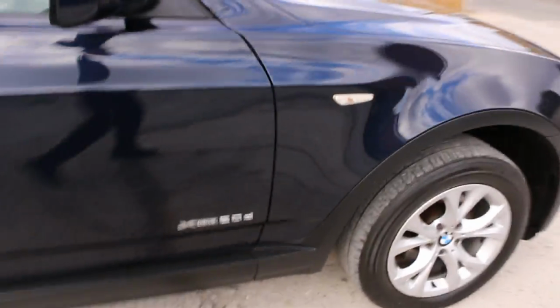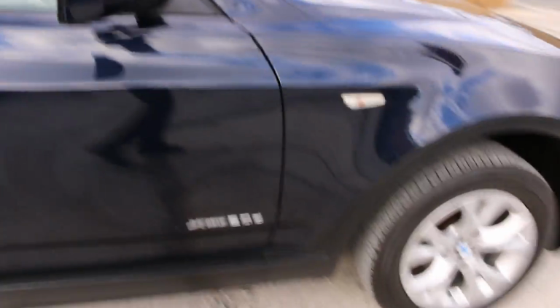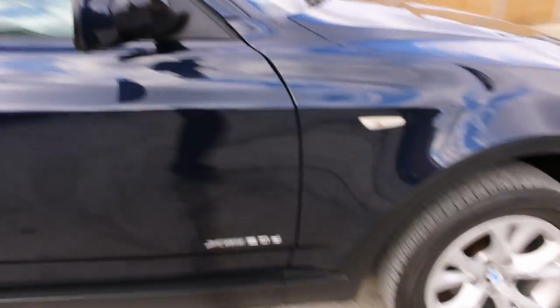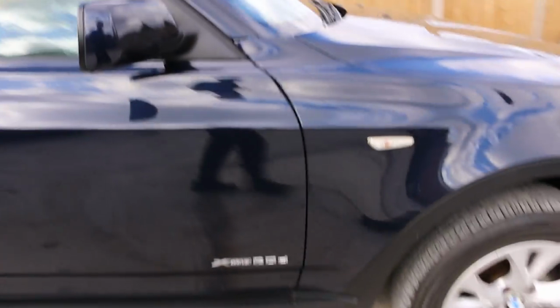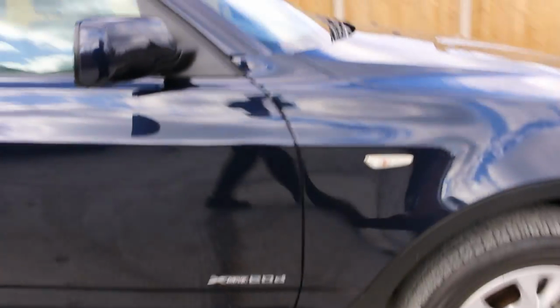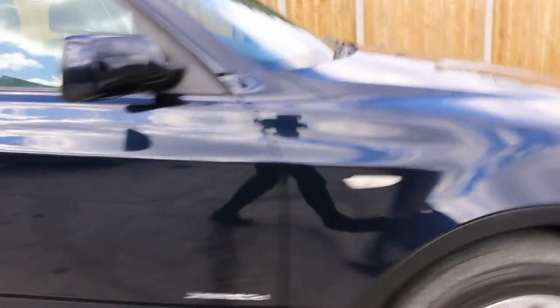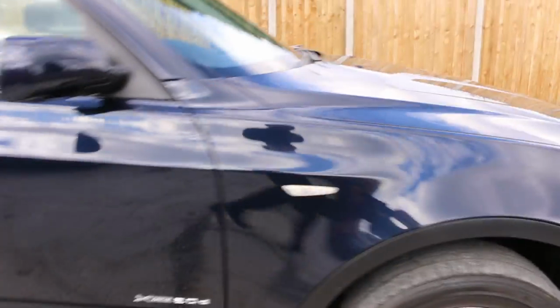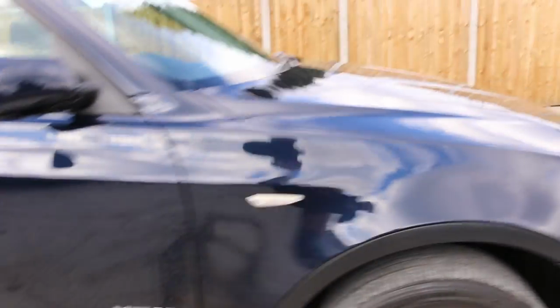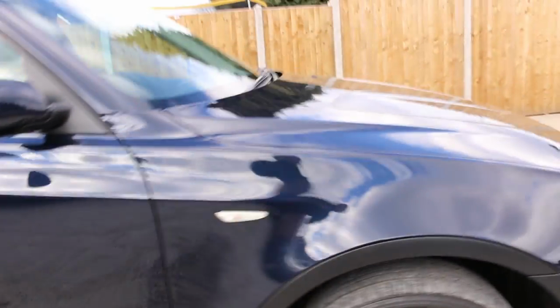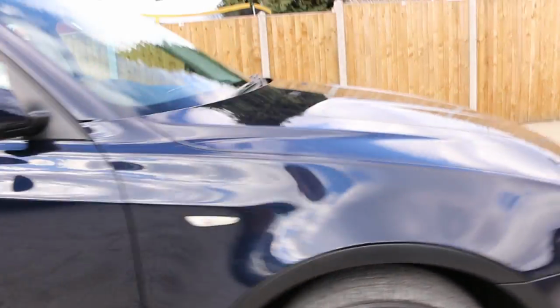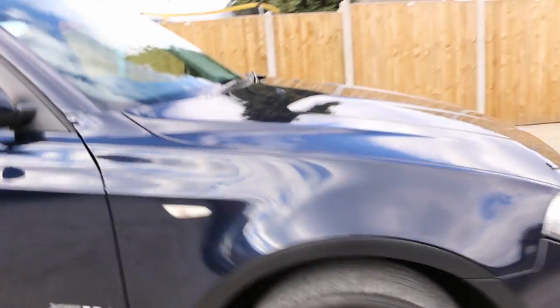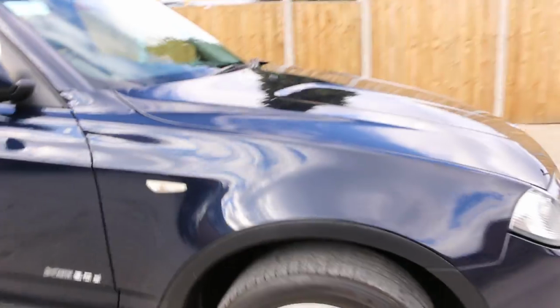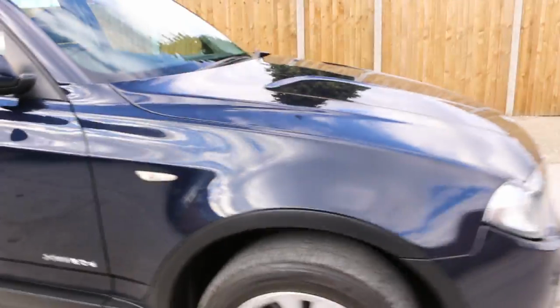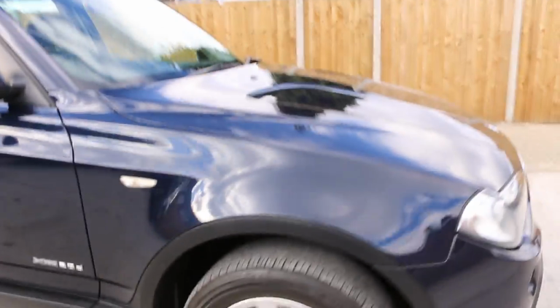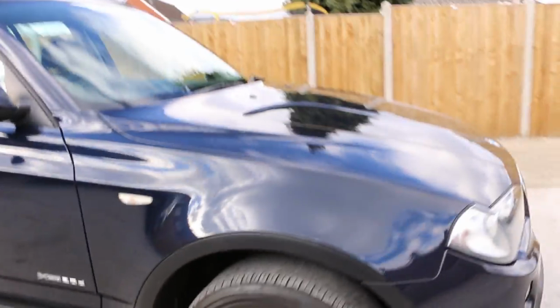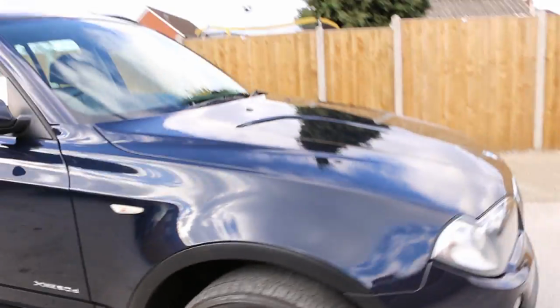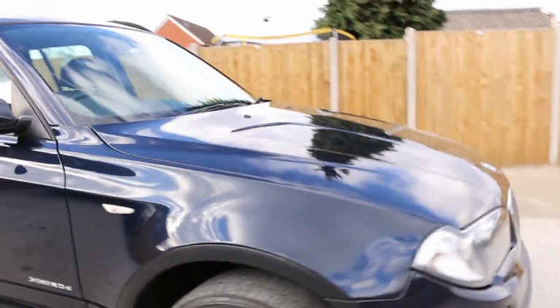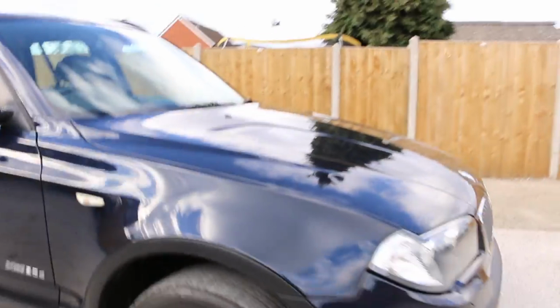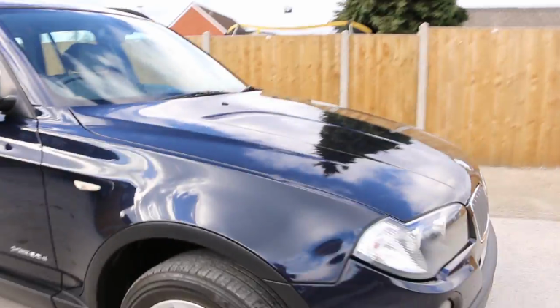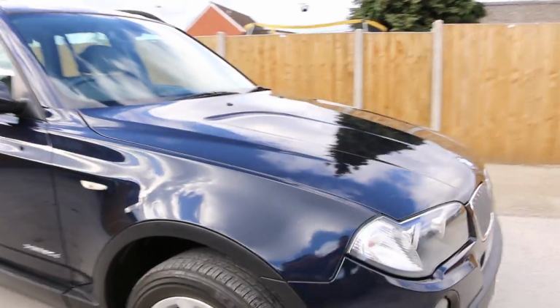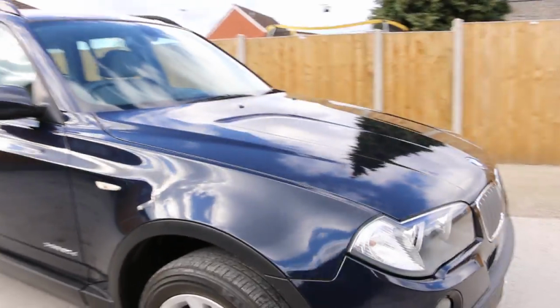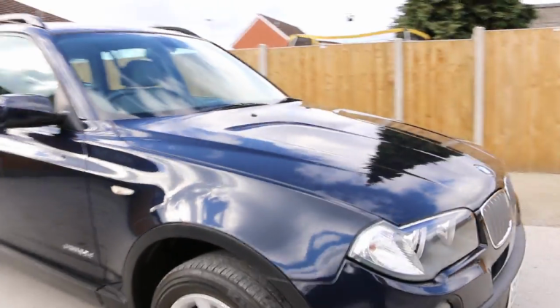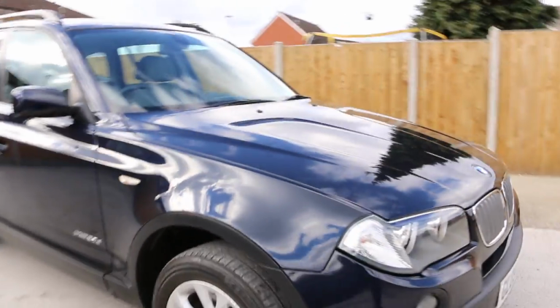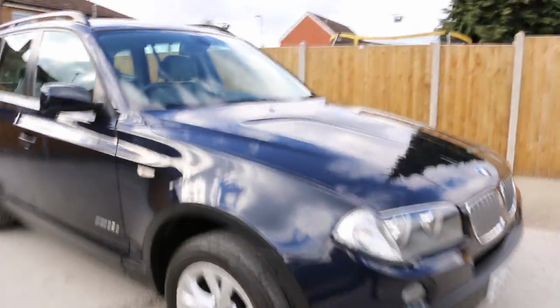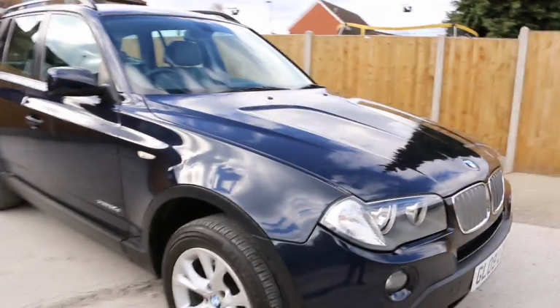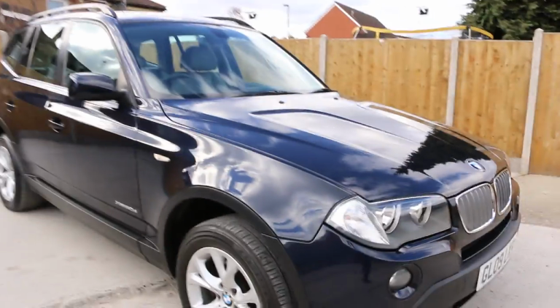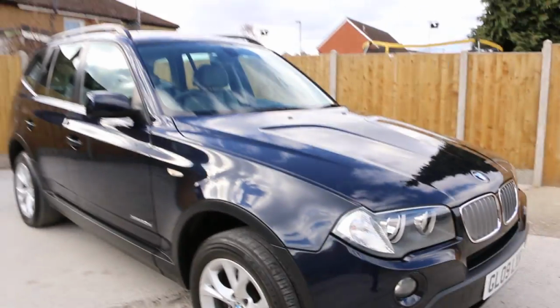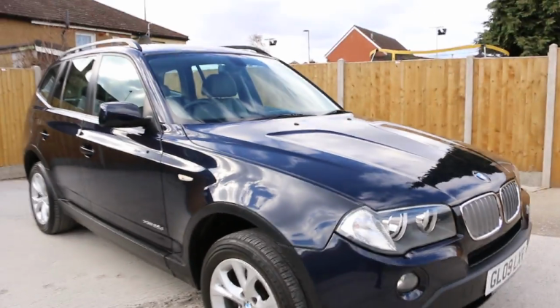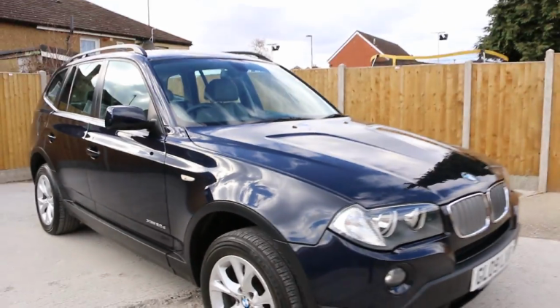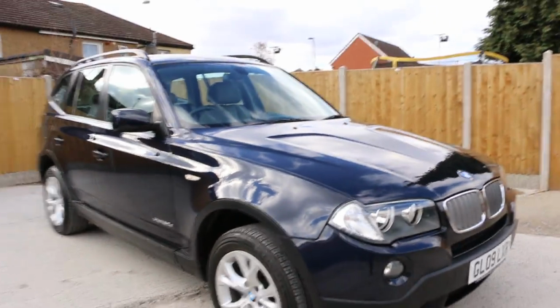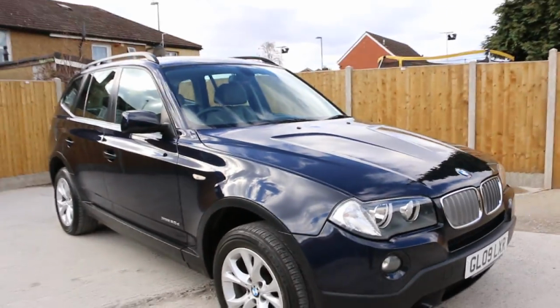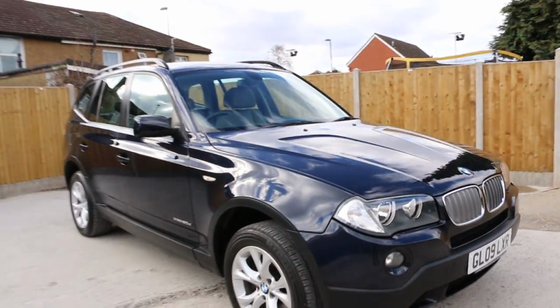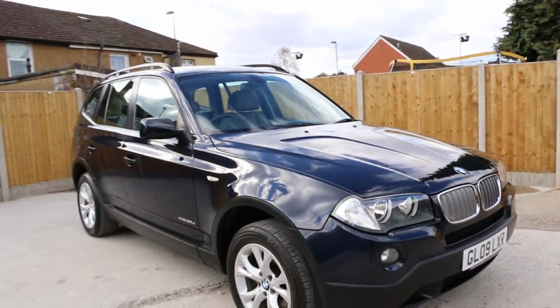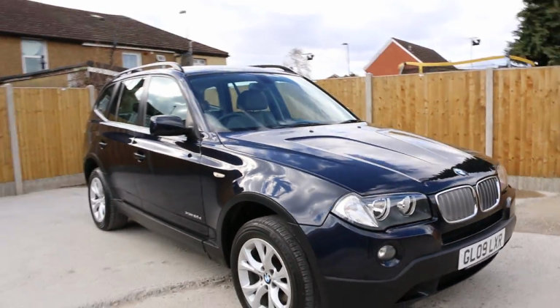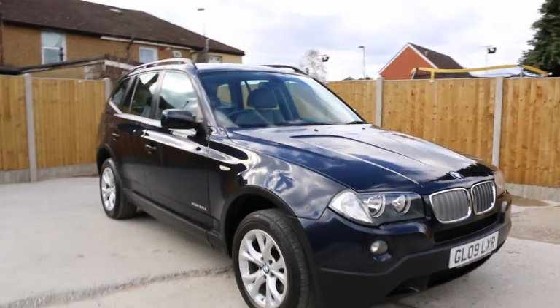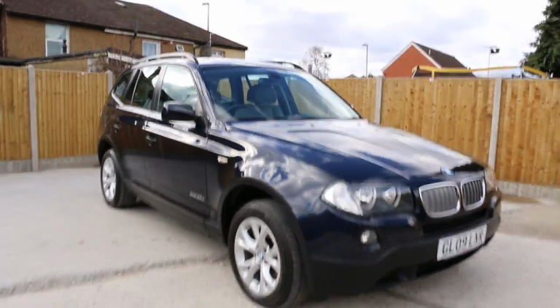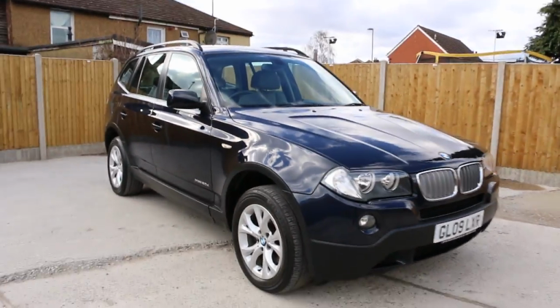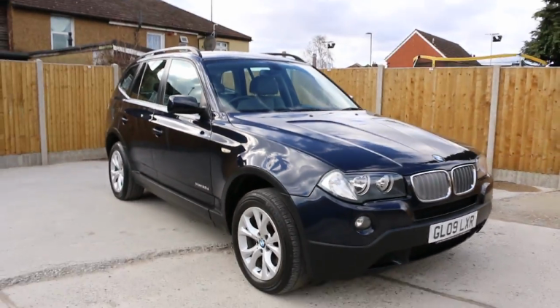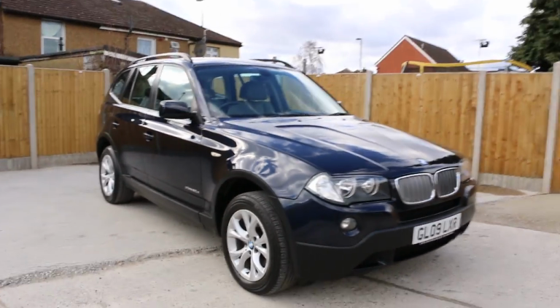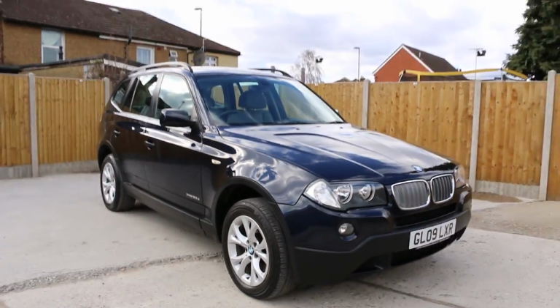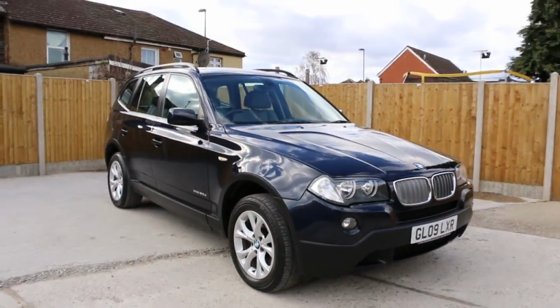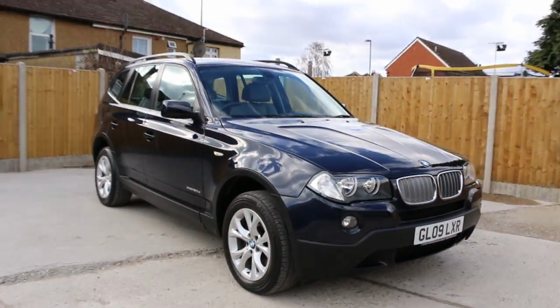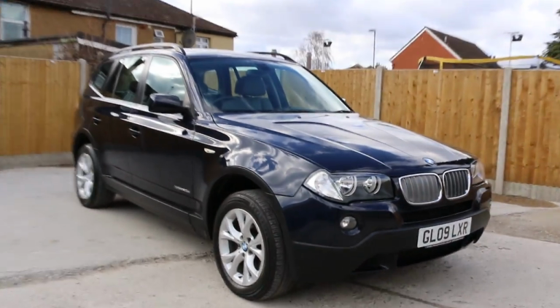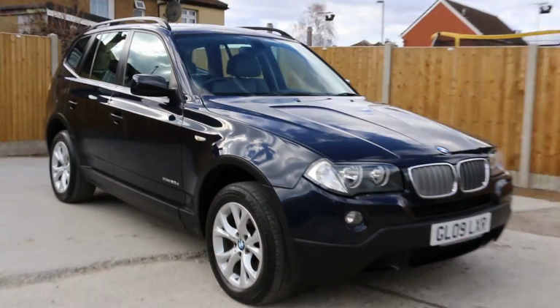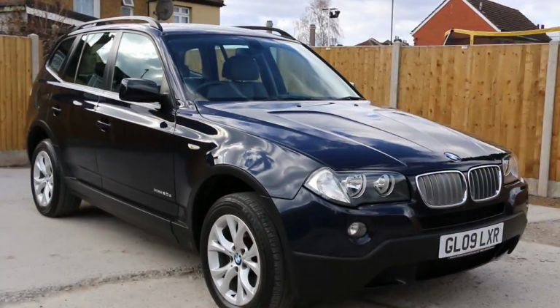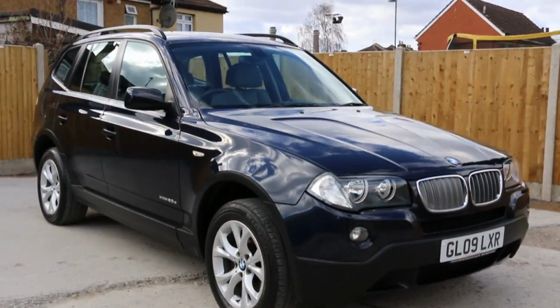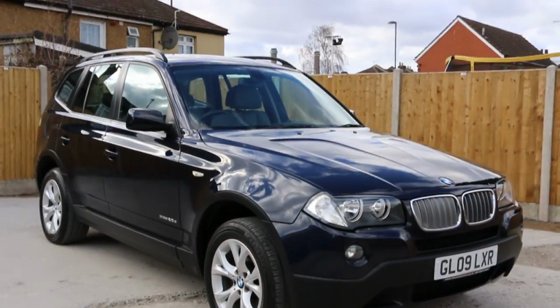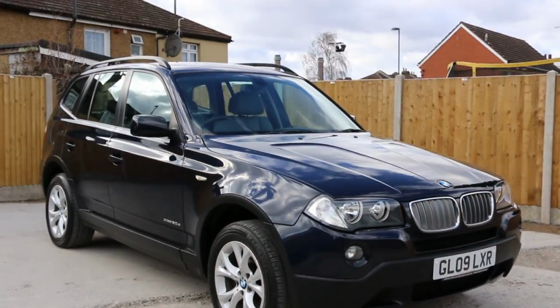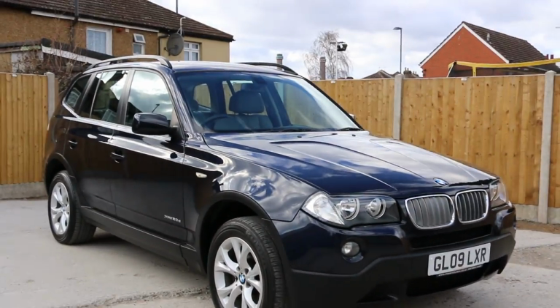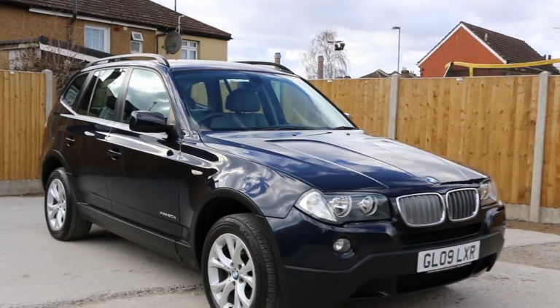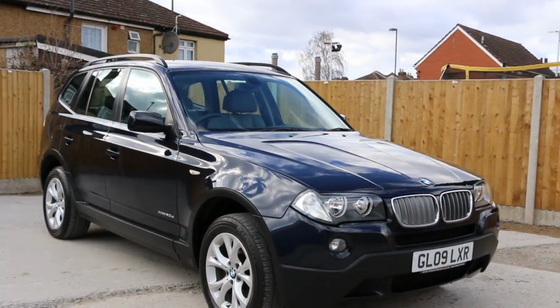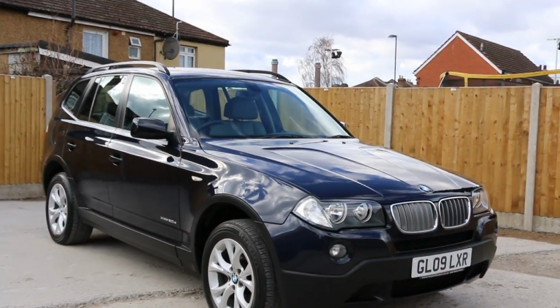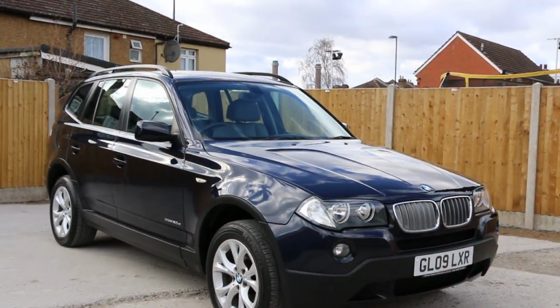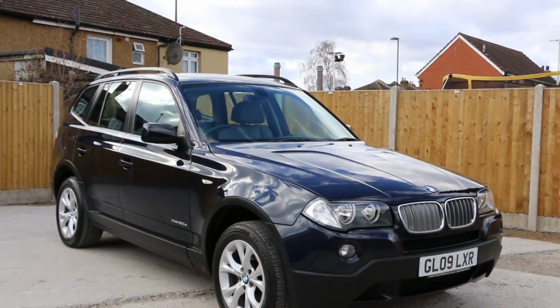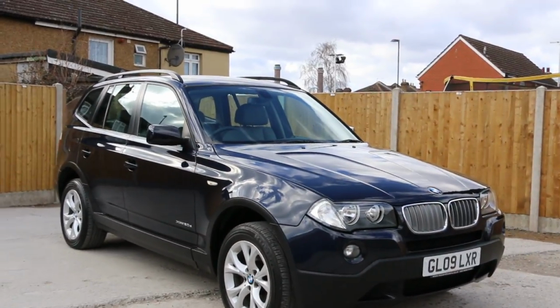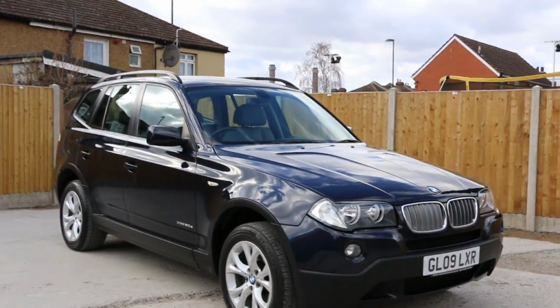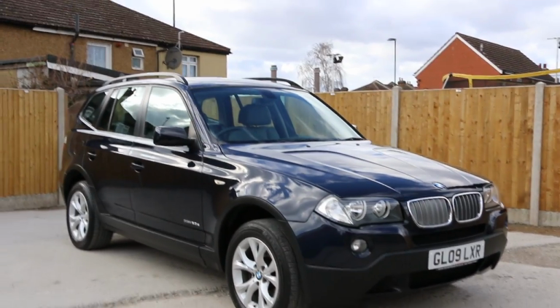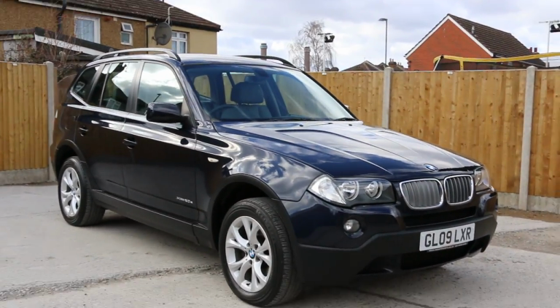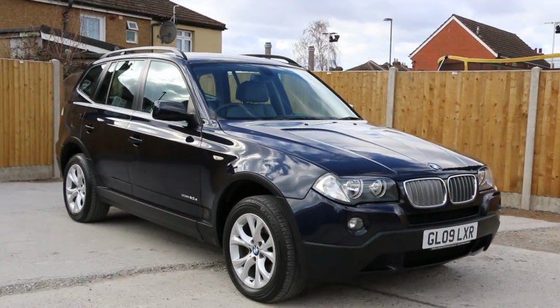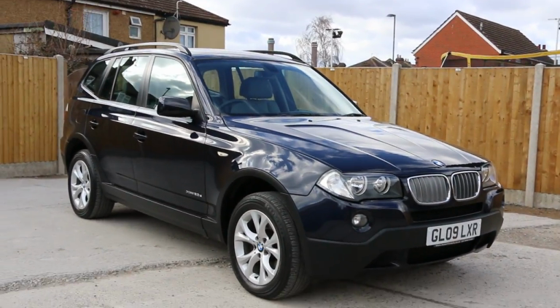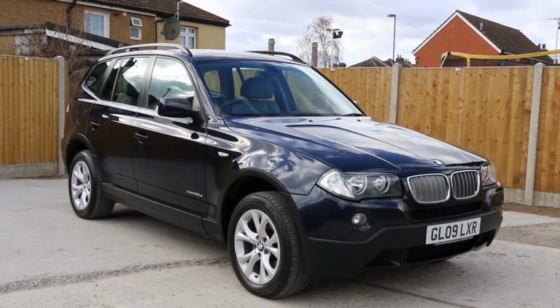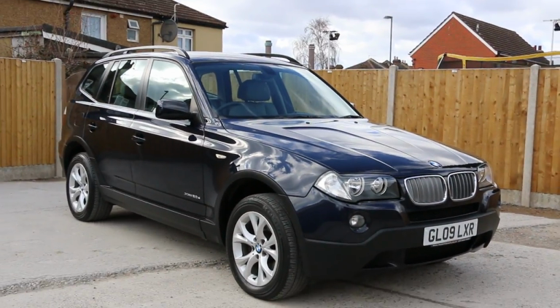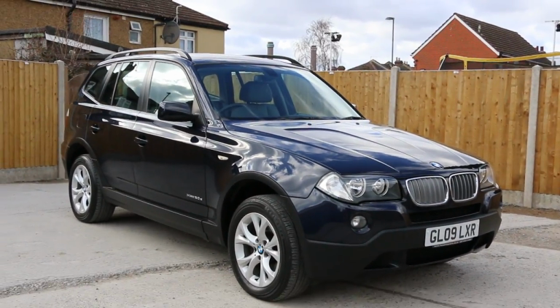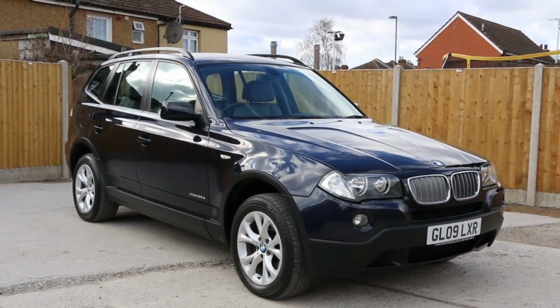This was the video walk around of the 2009 BMW X3. To book a test drive or for any further information, please give us a call. Thanks for watching.